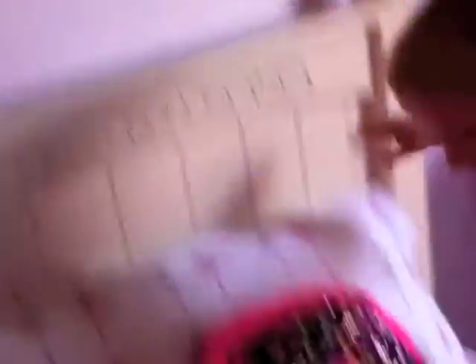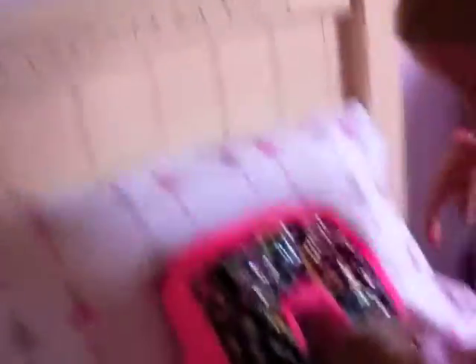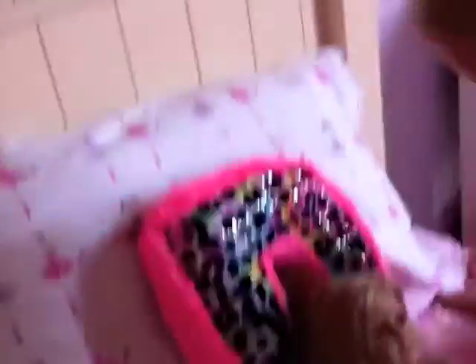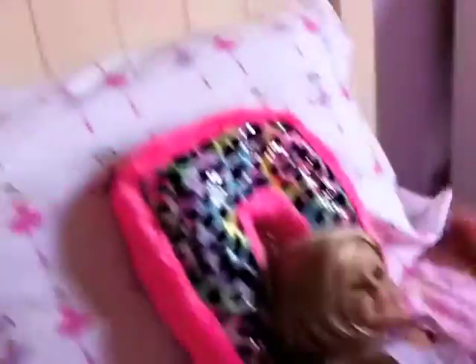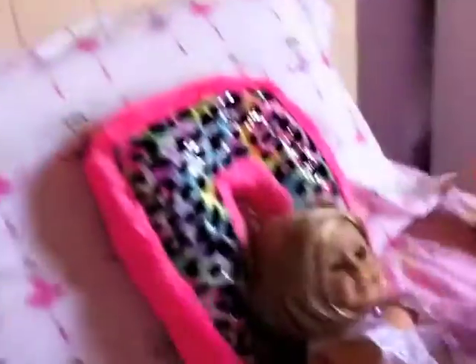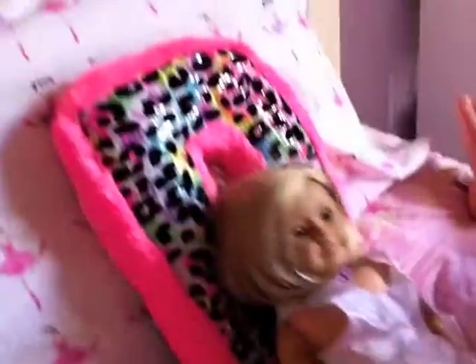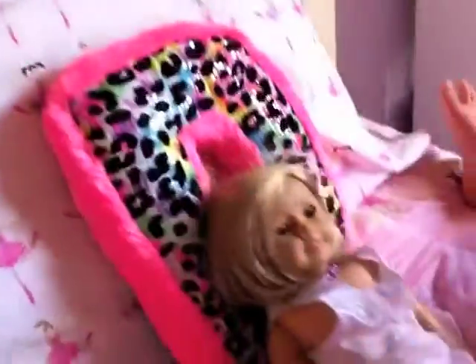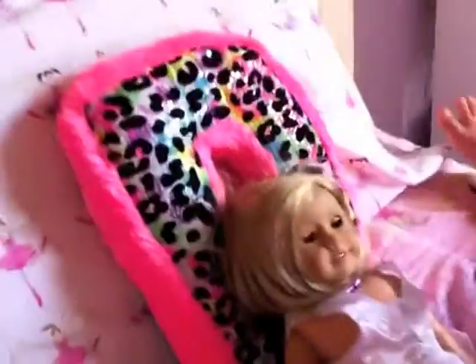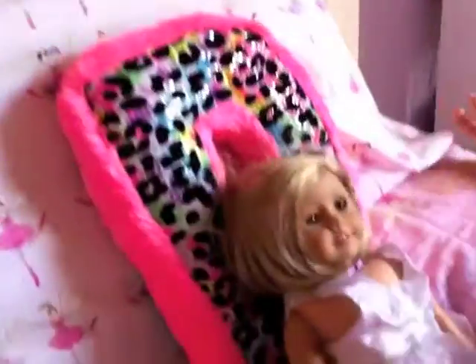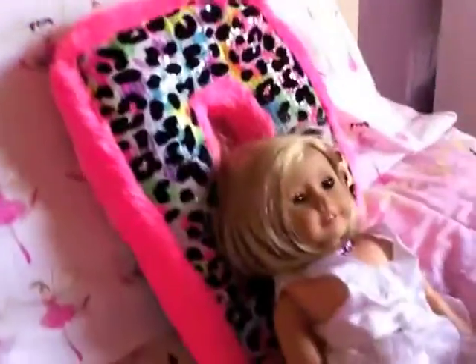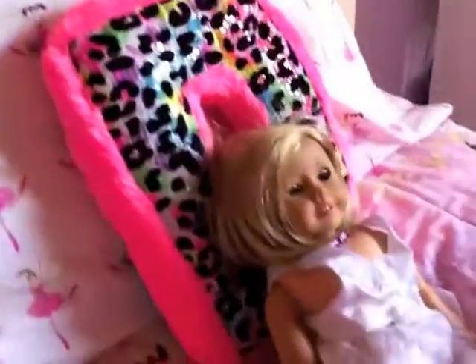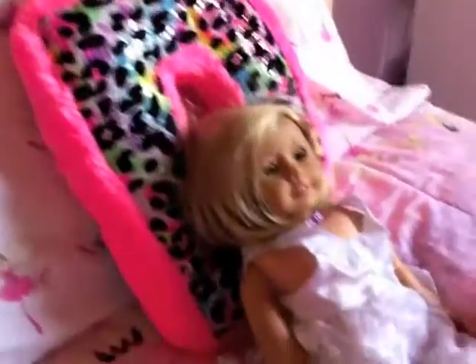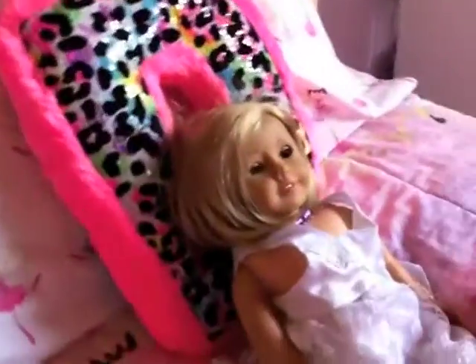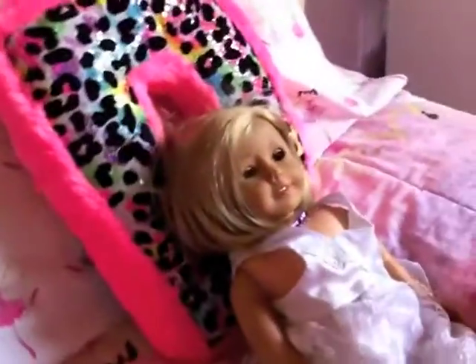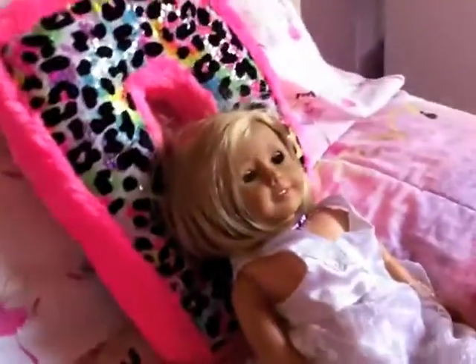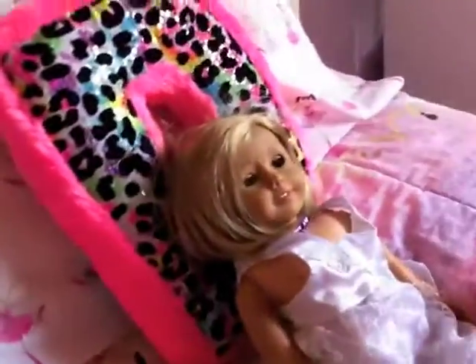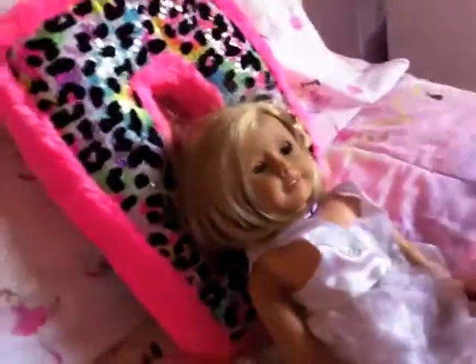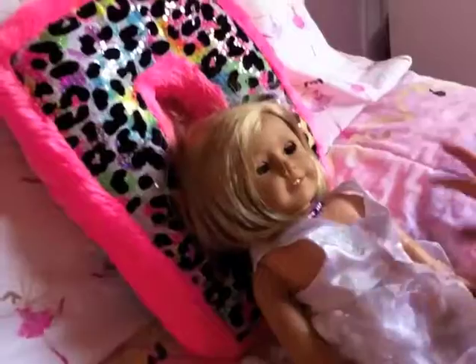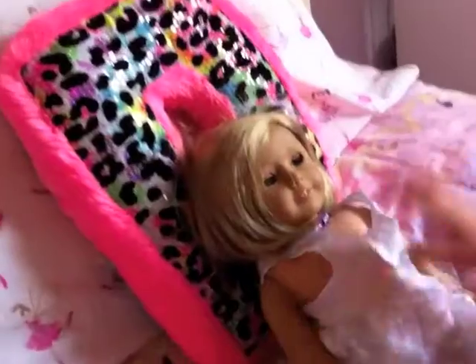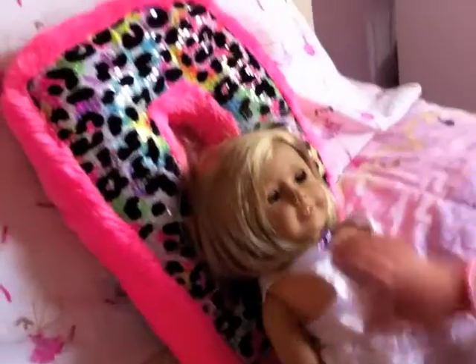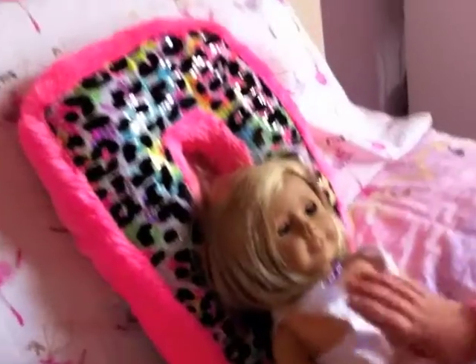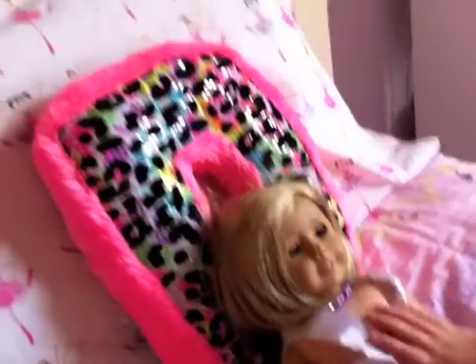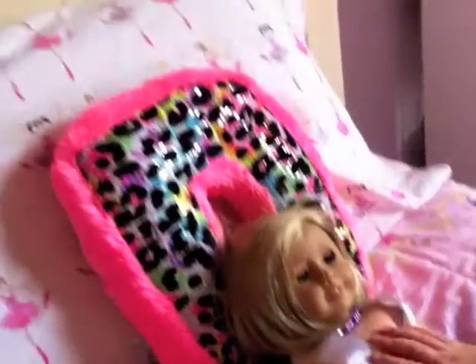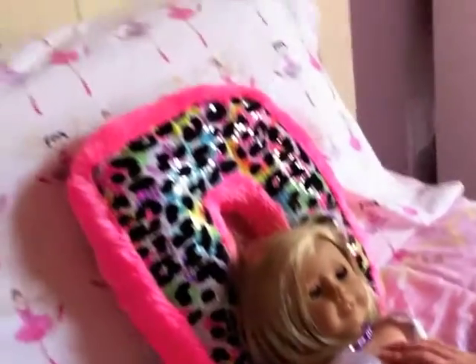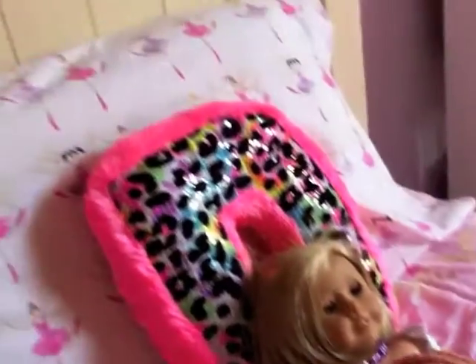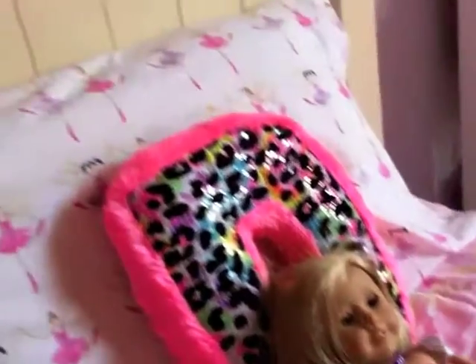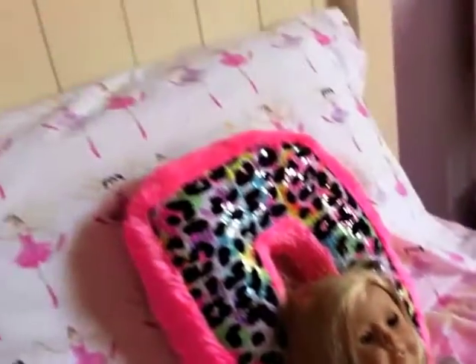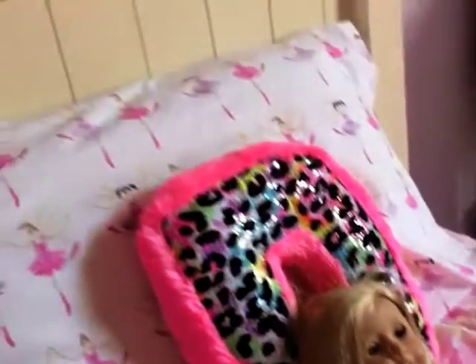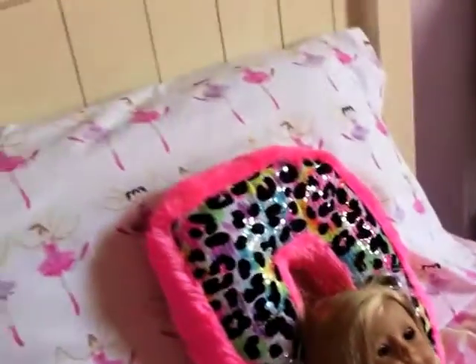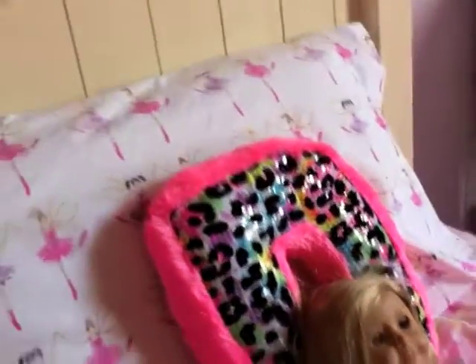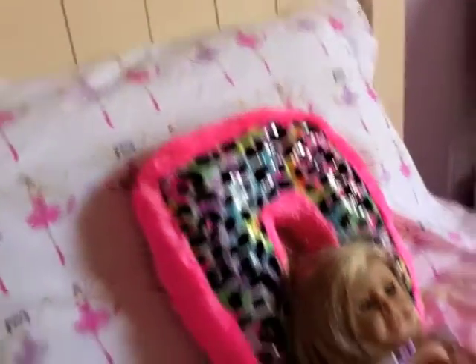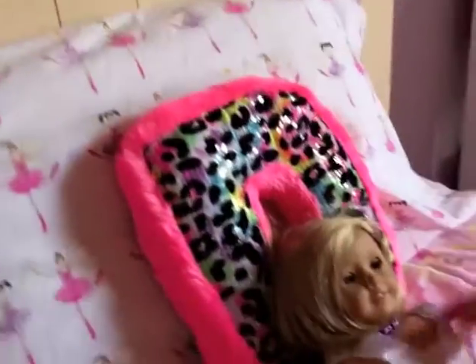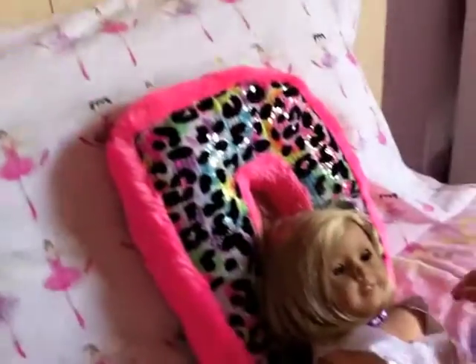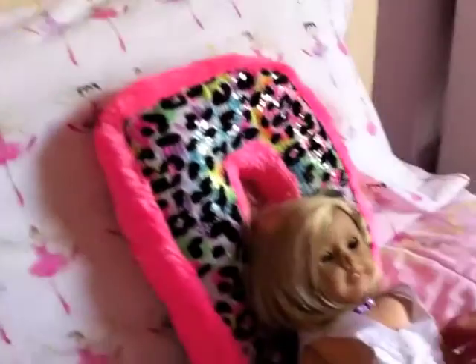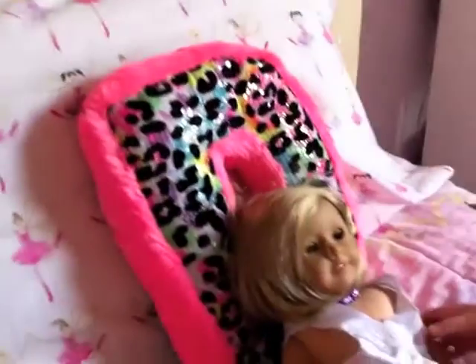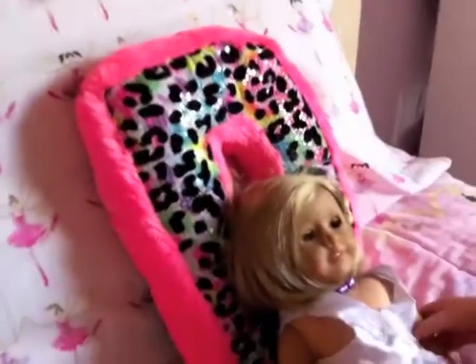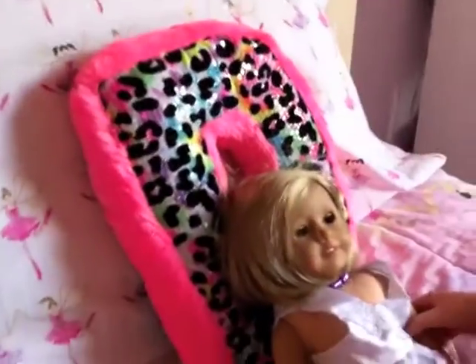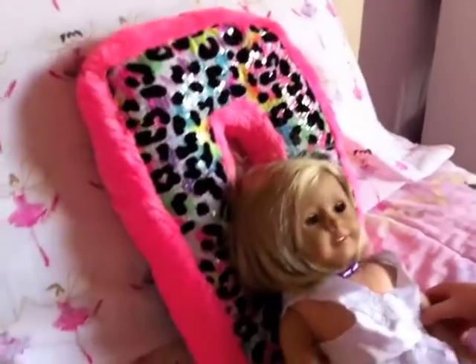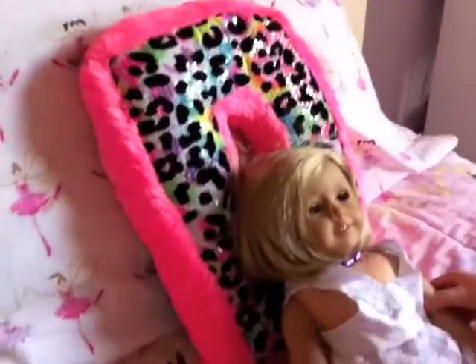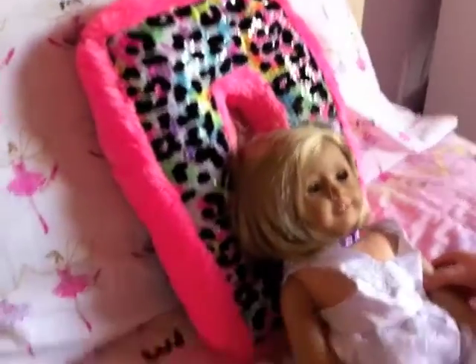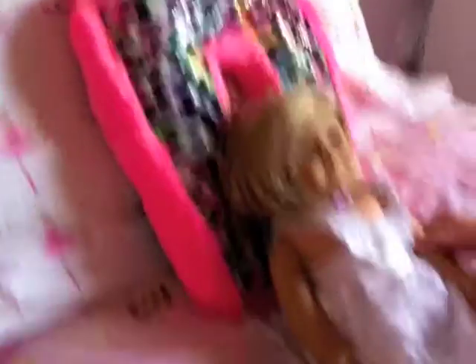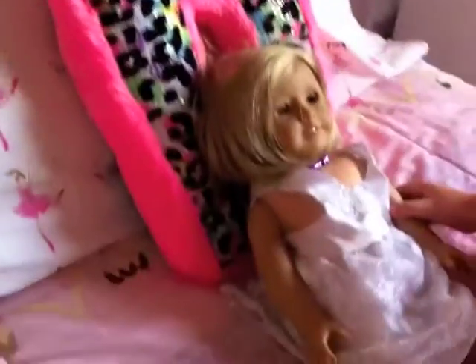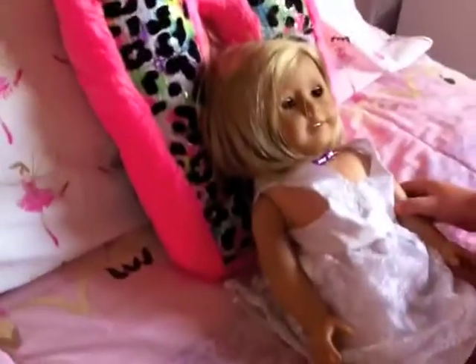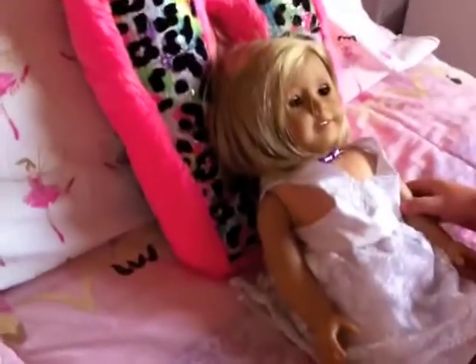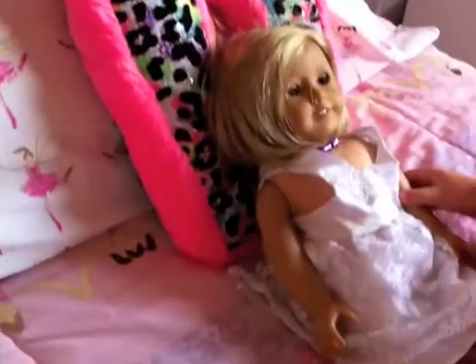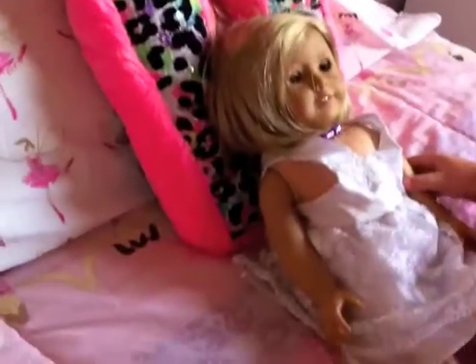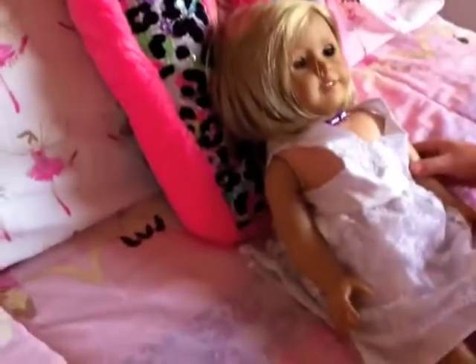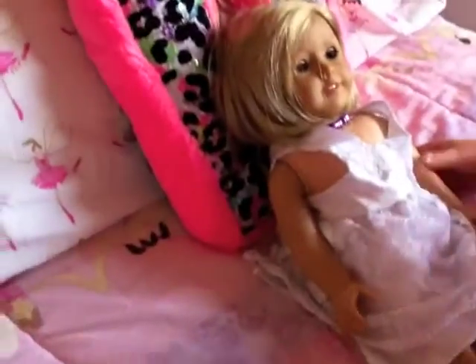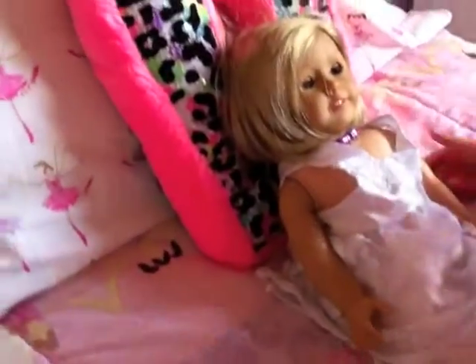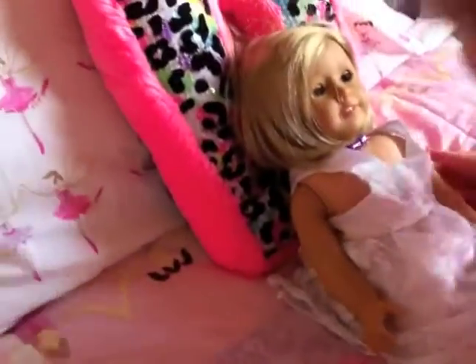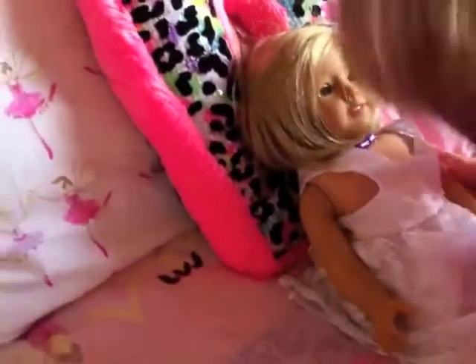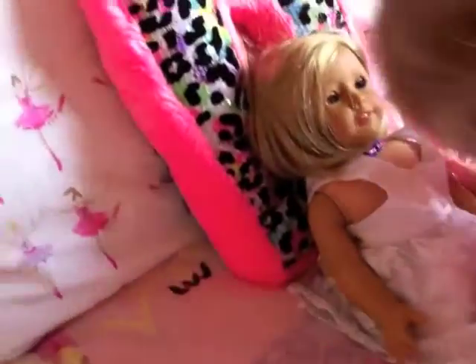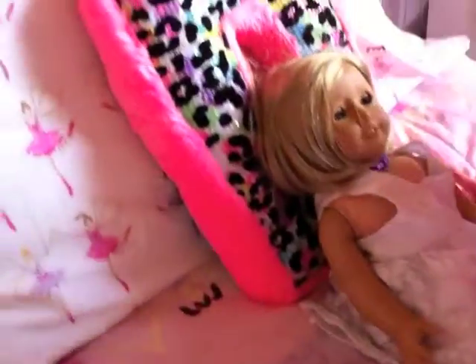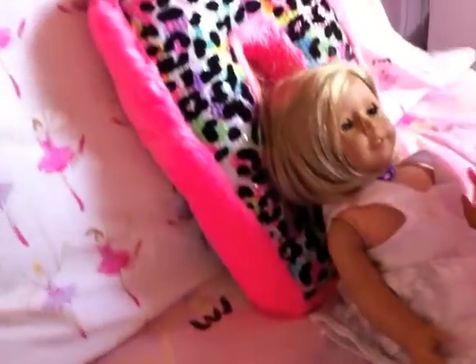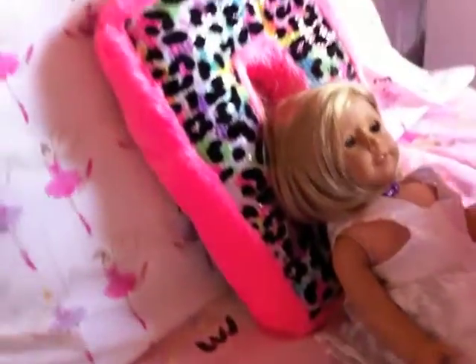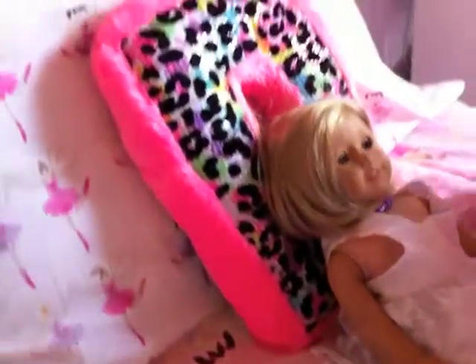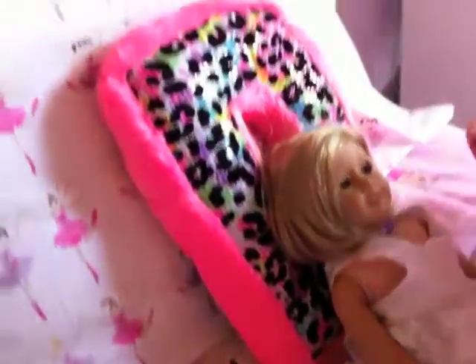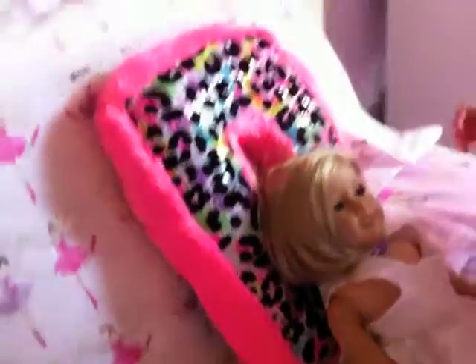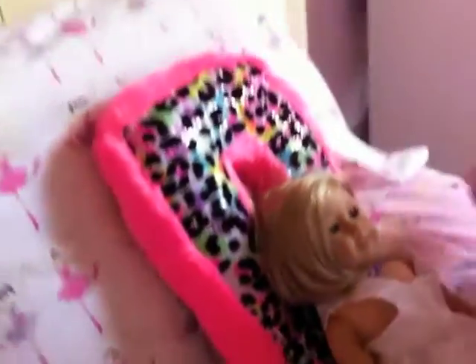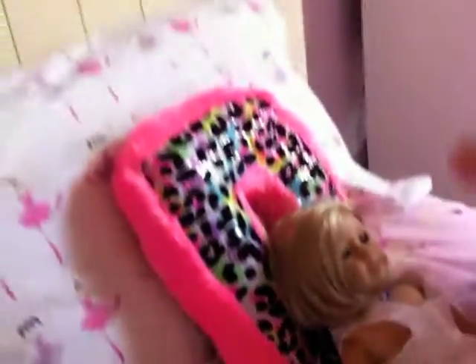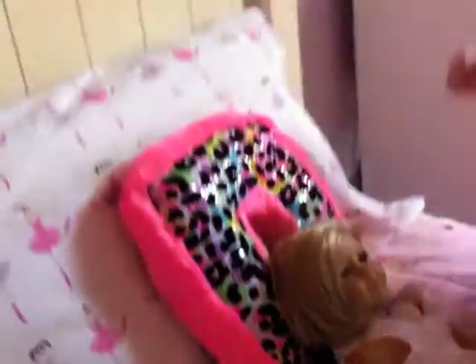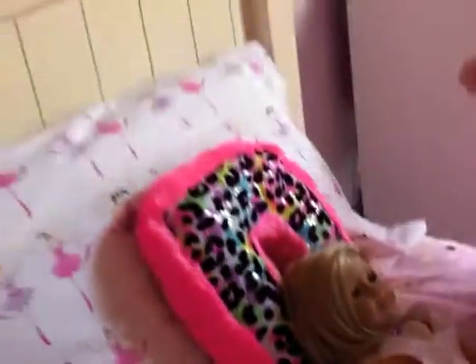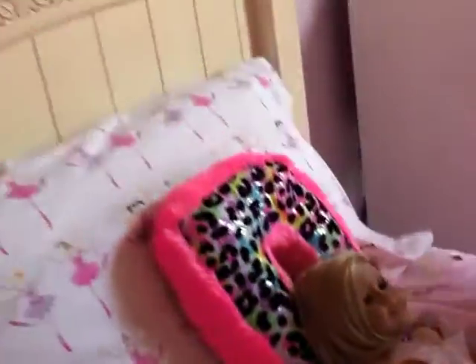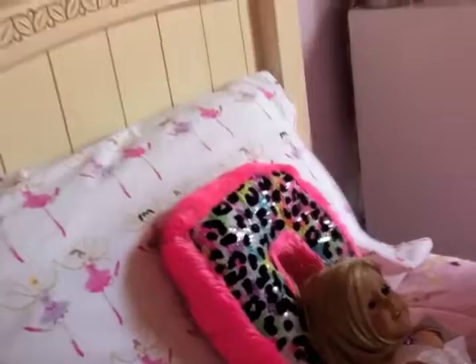And Gorilla, my picture. I have my American Girl doll. Her name's Alexi and she's my favorite.